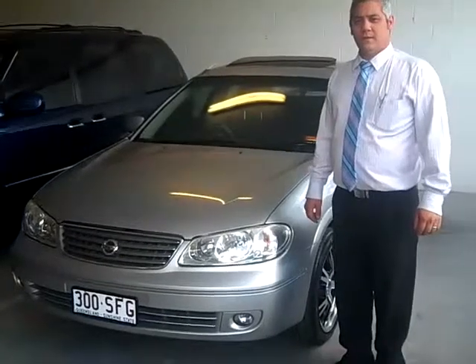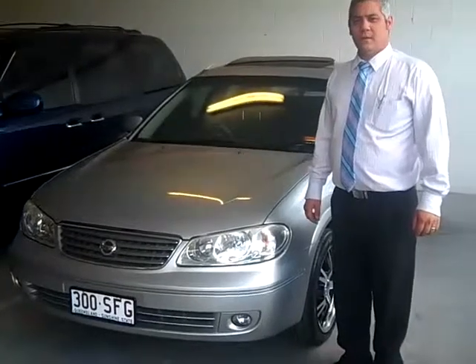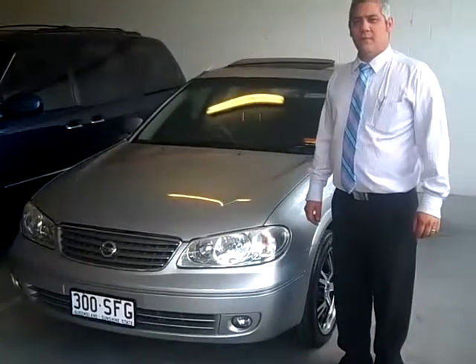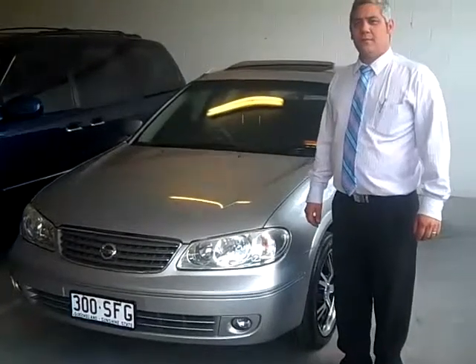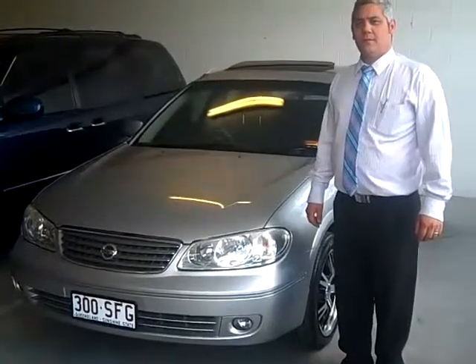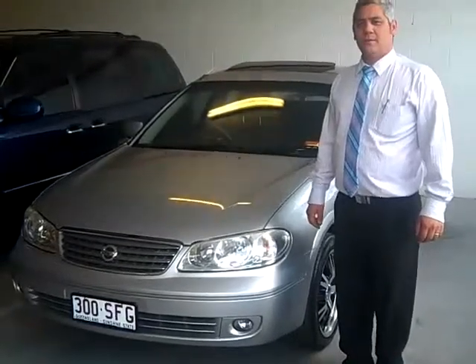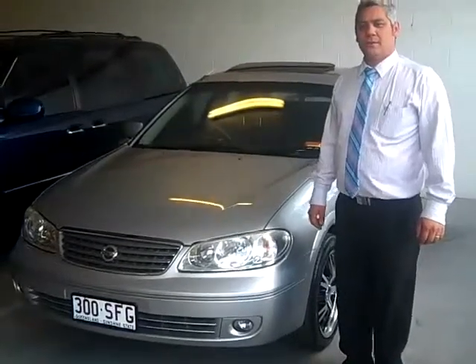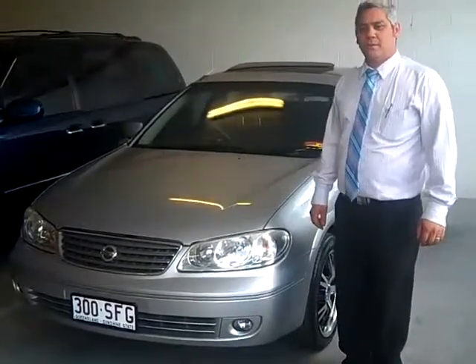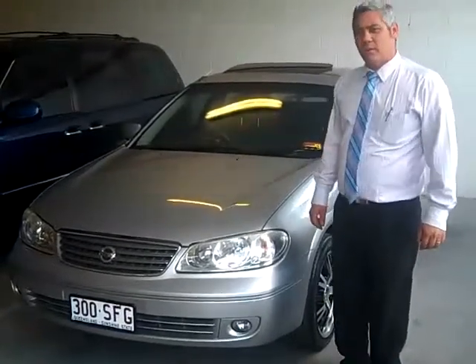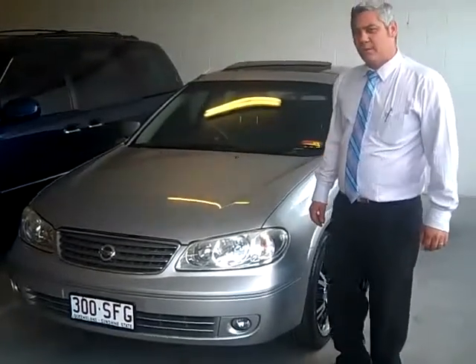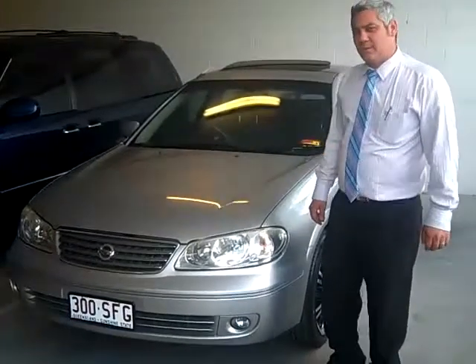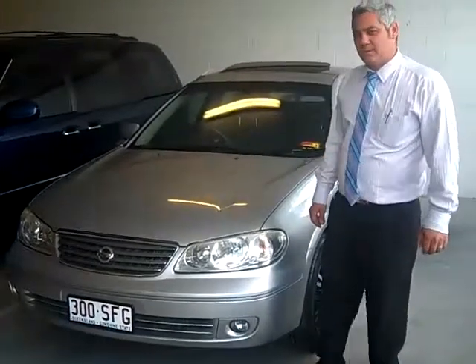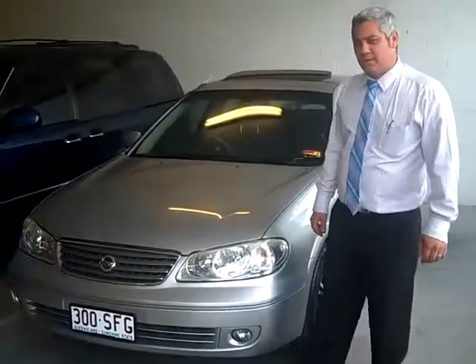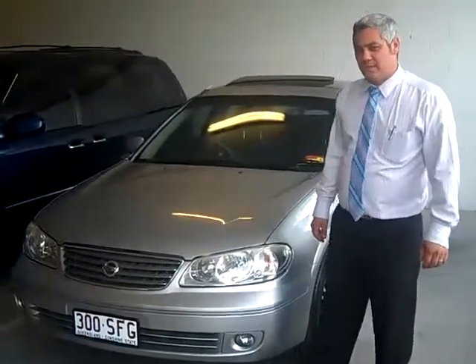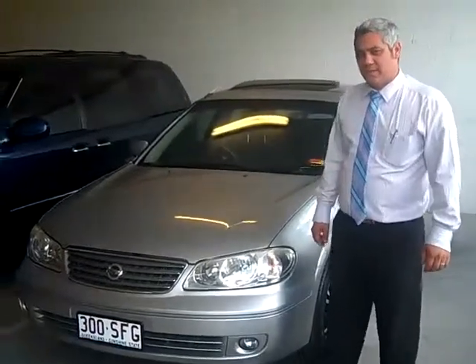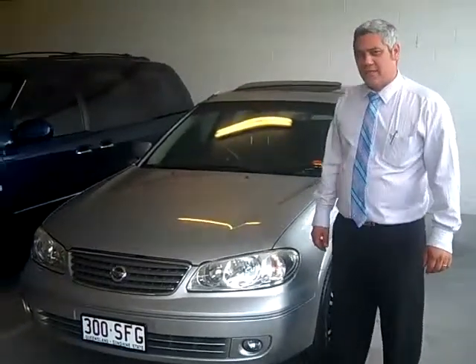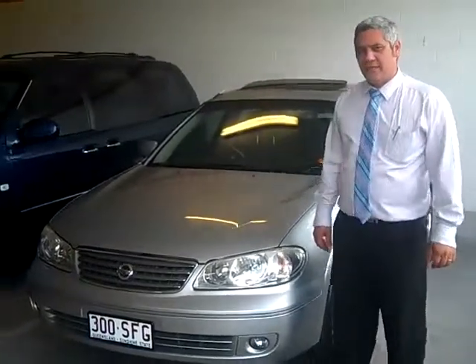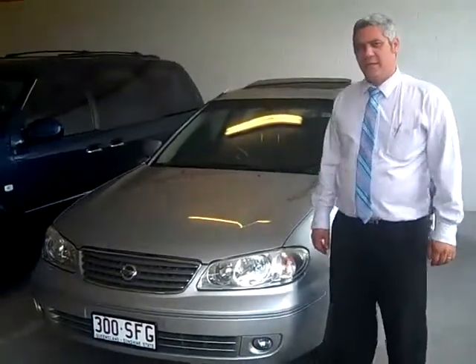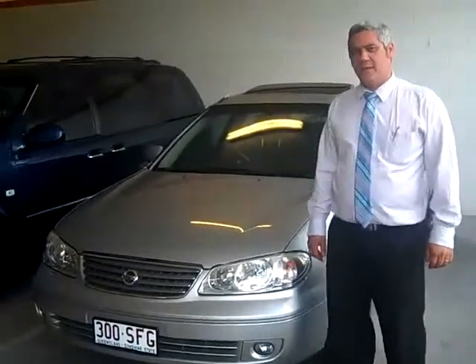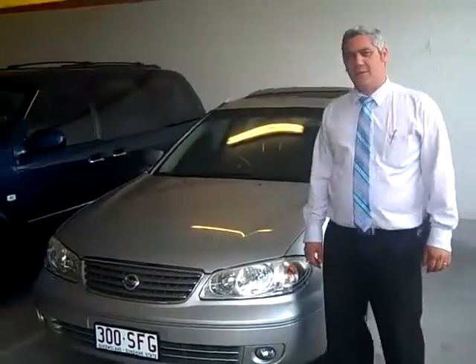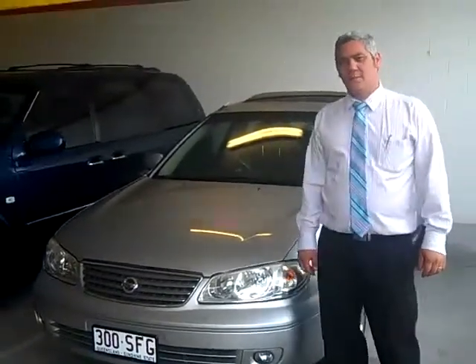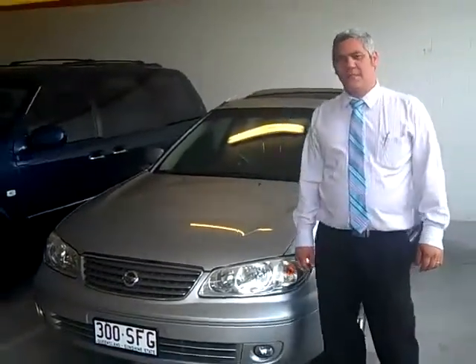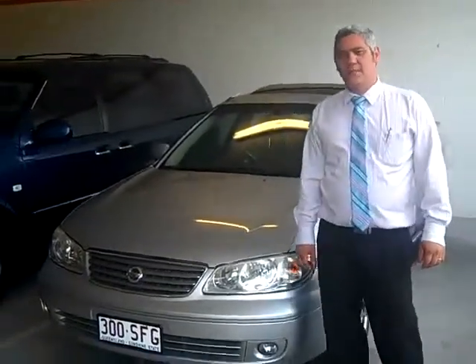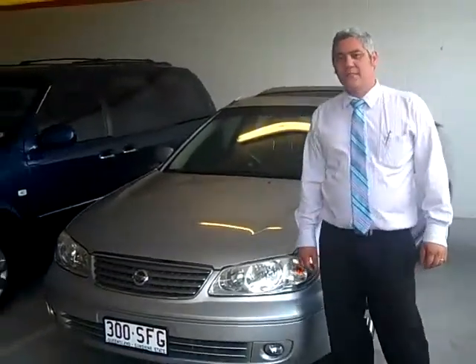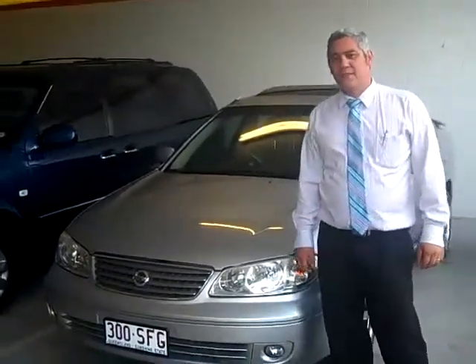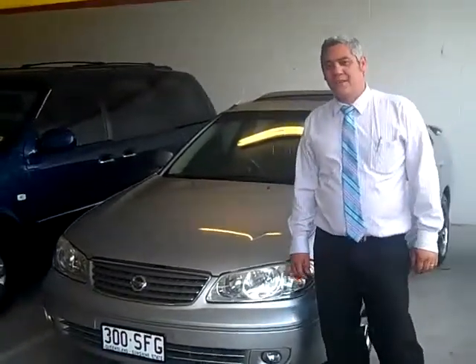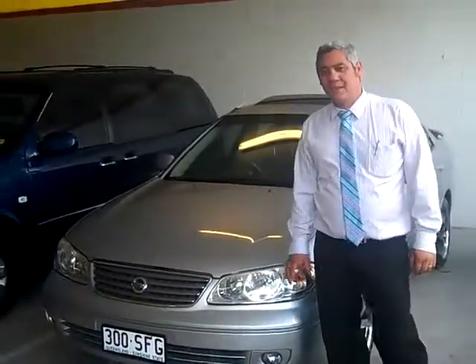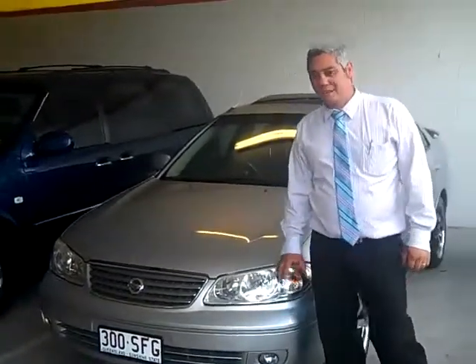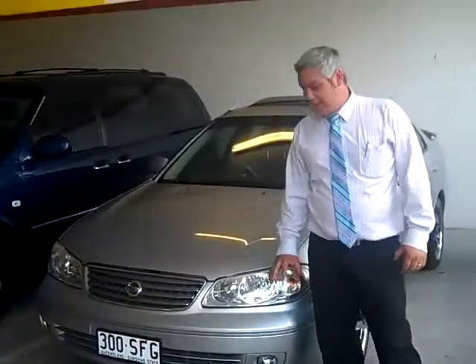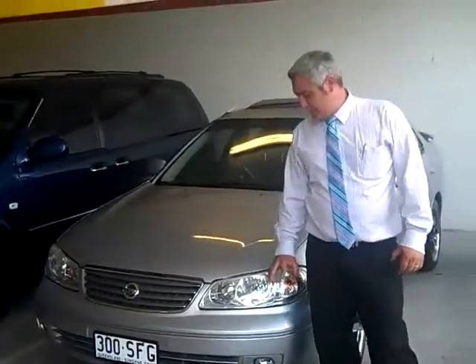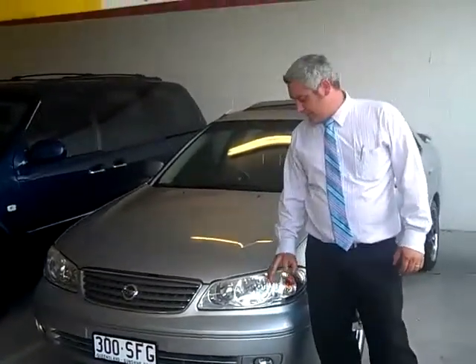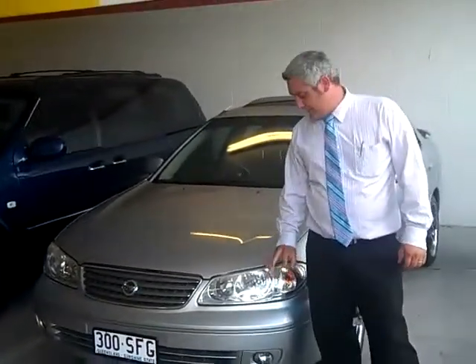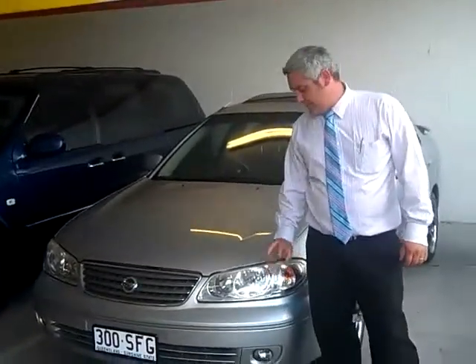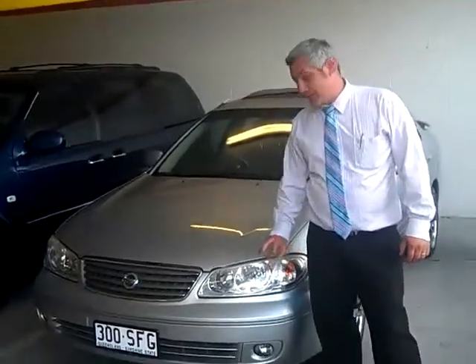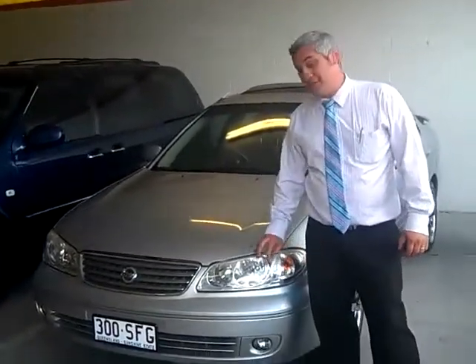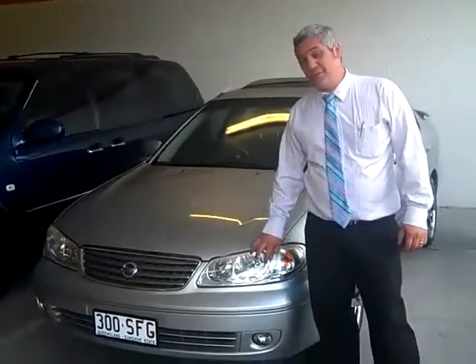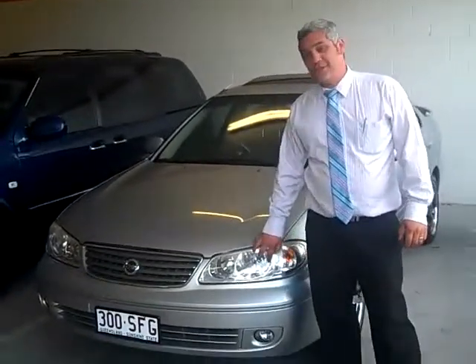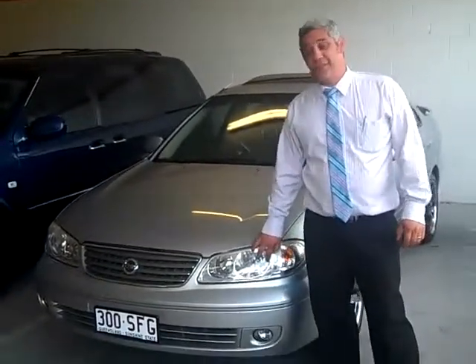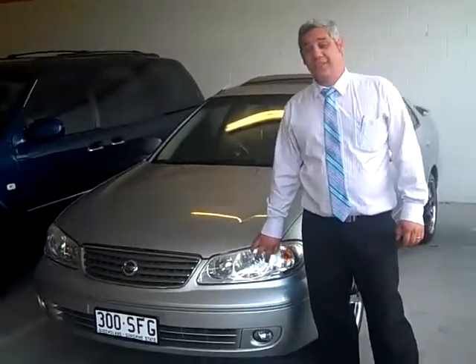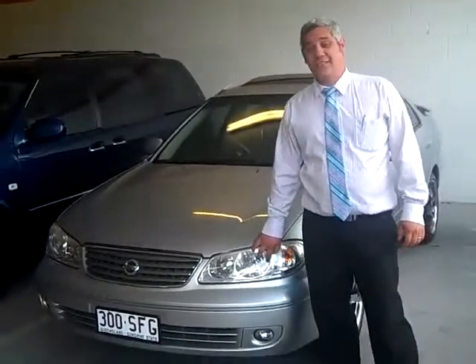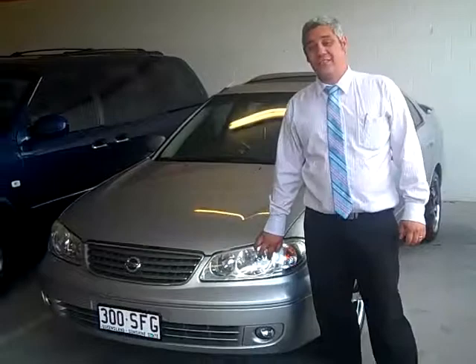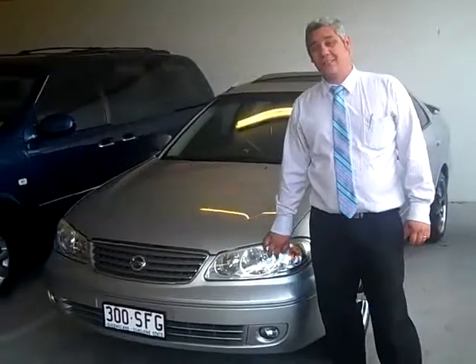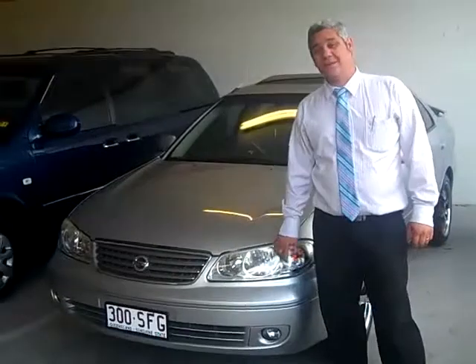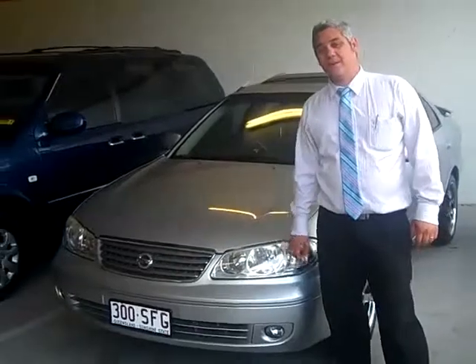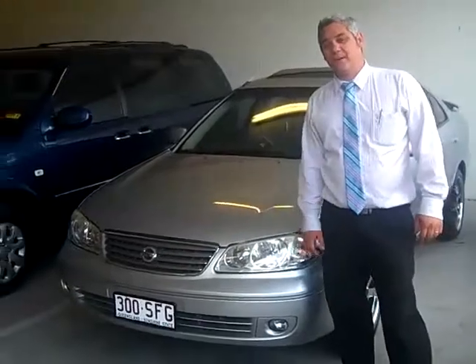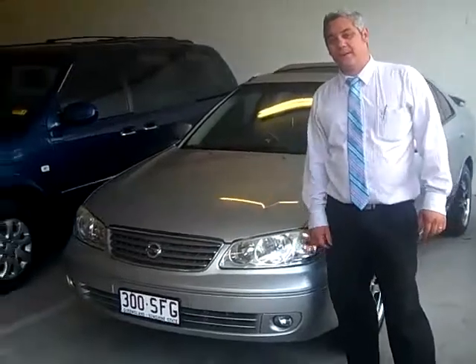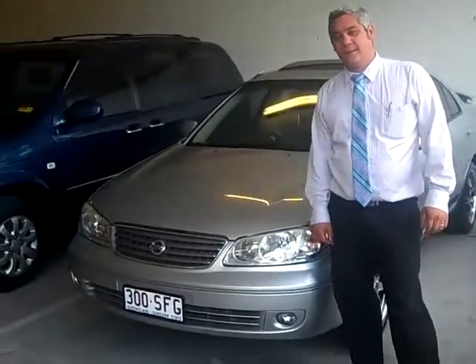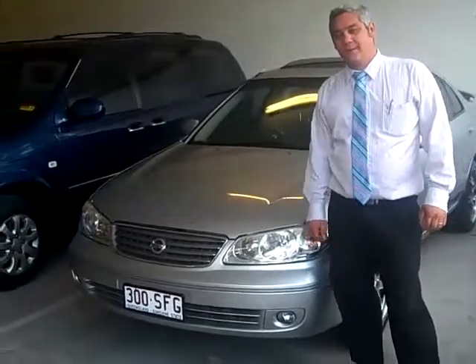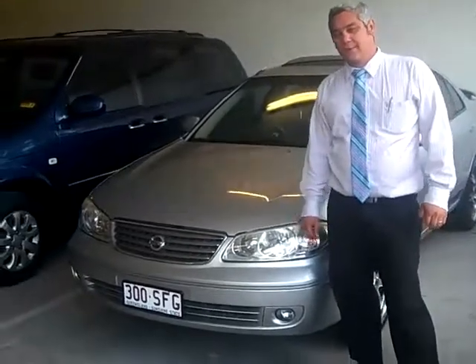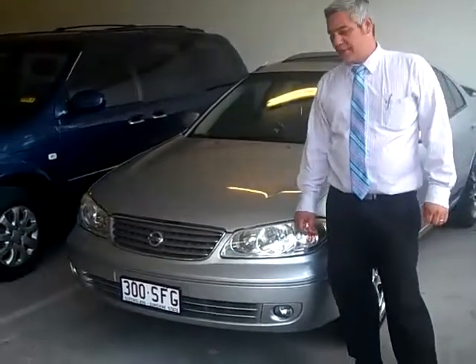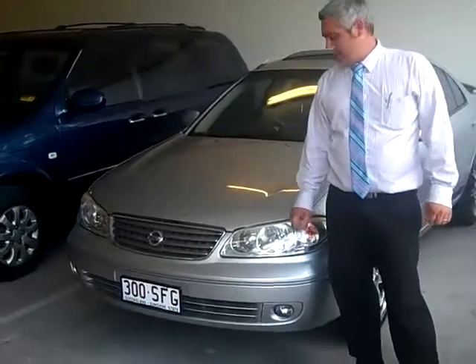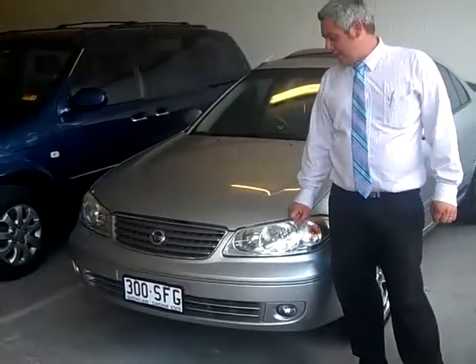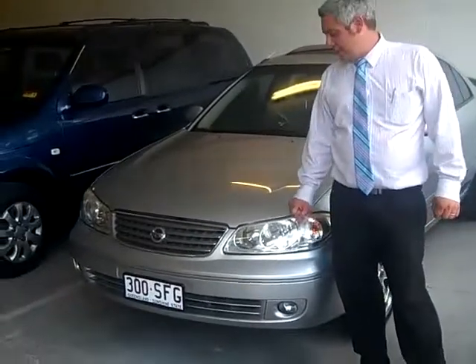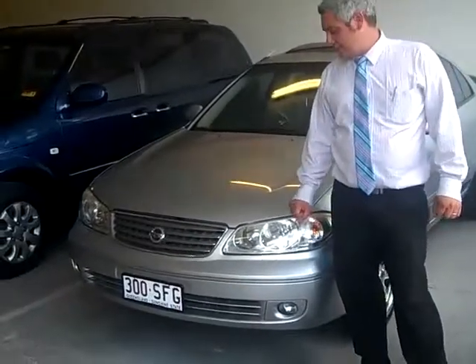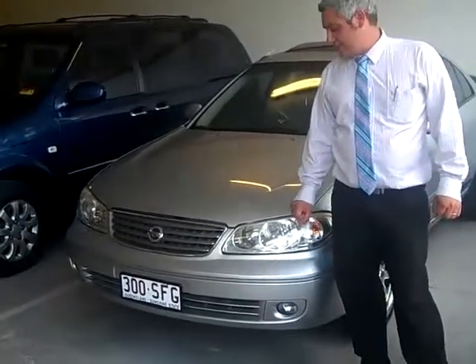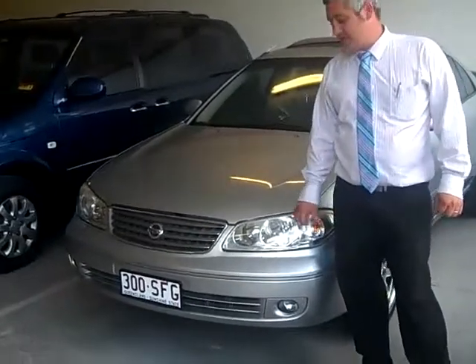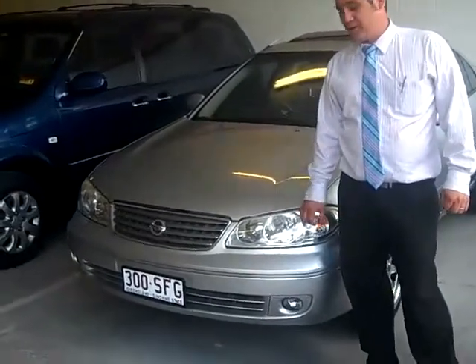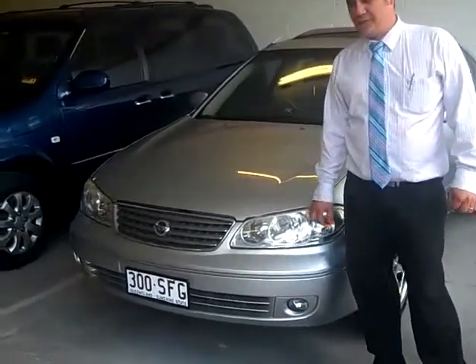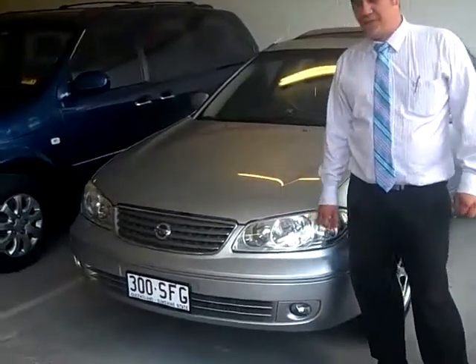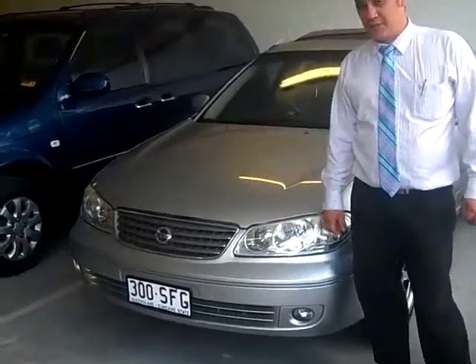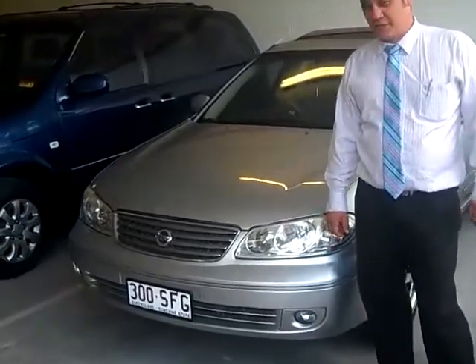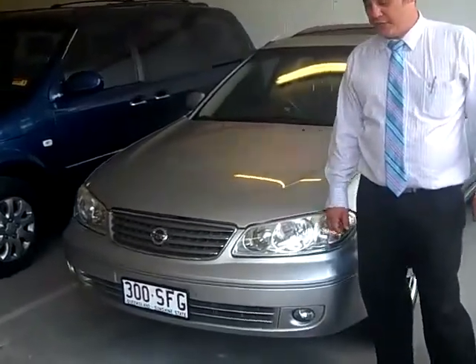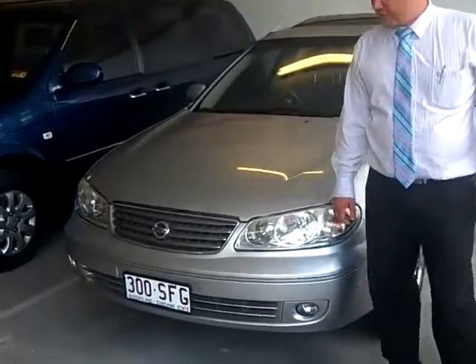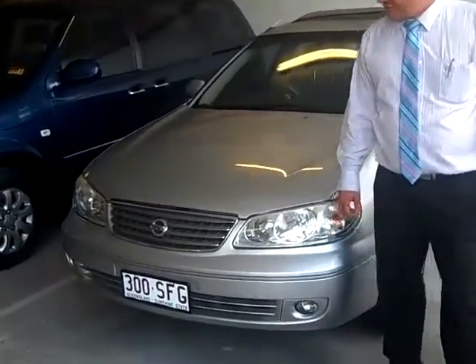Hi, welcome to Kwong Mitsubishi Kia Merch. My name's Tony. Today I'm going to show you the 2005 Nissan Pulsar Q.